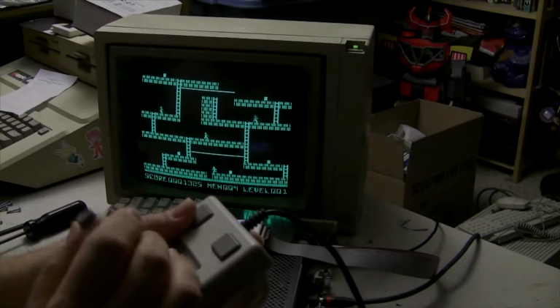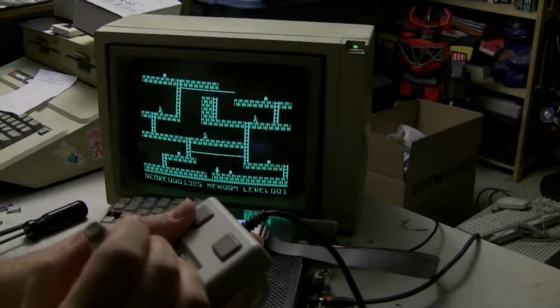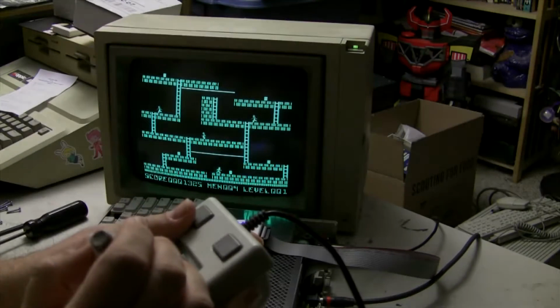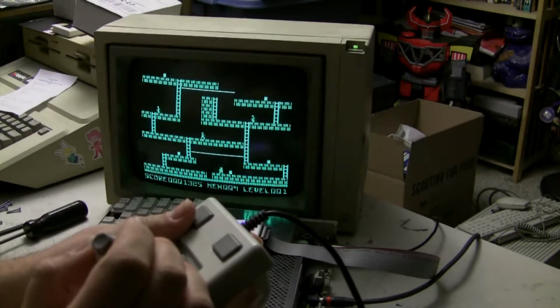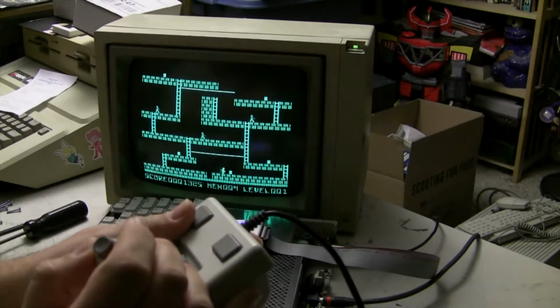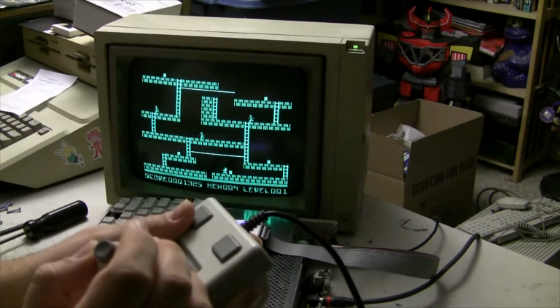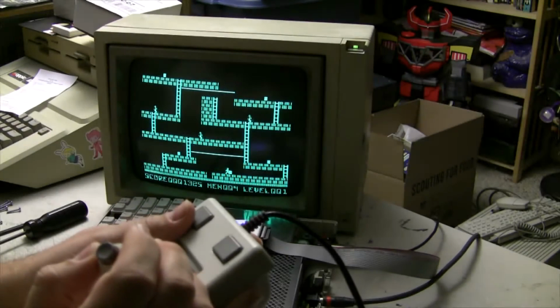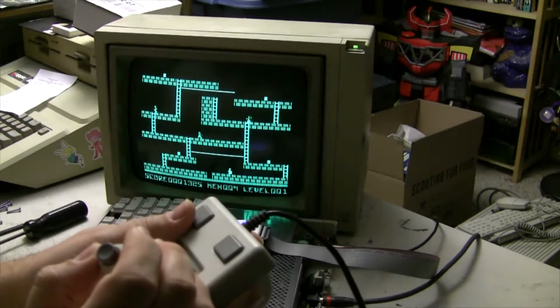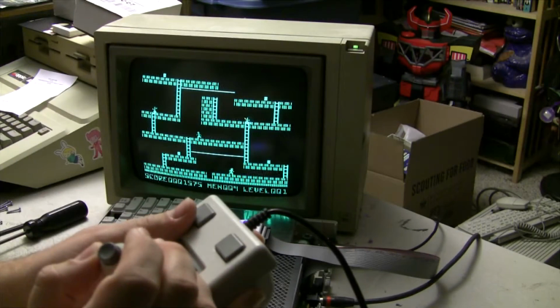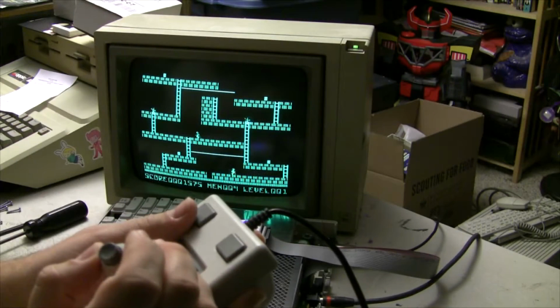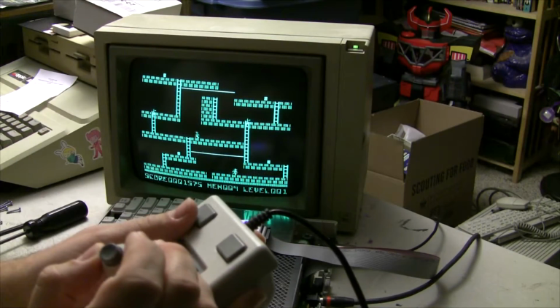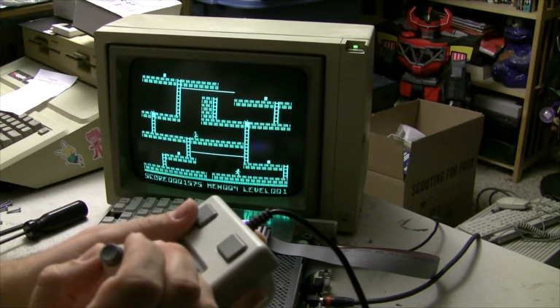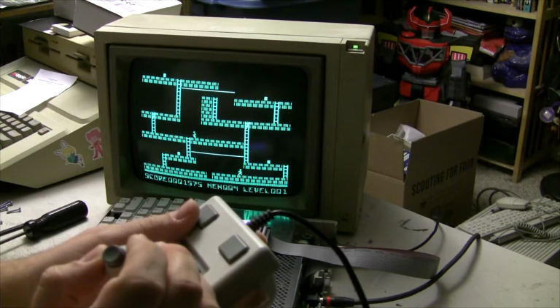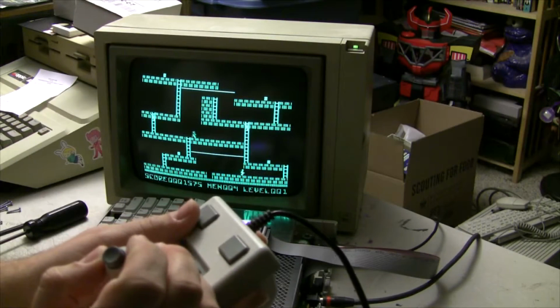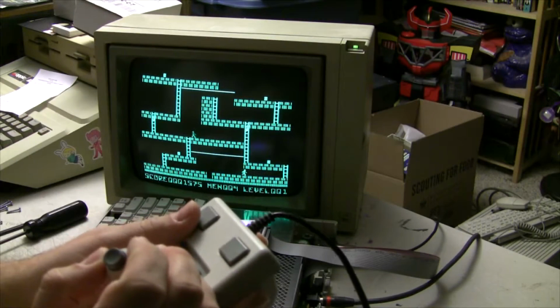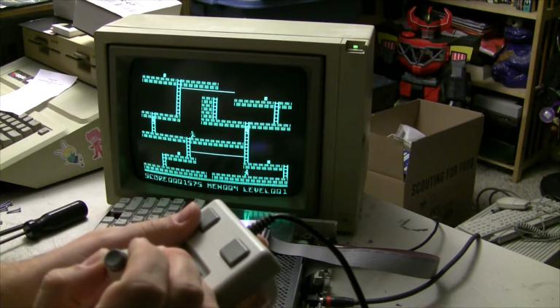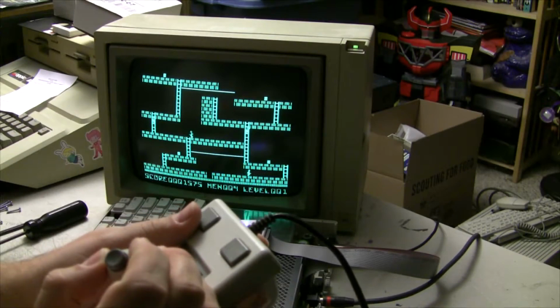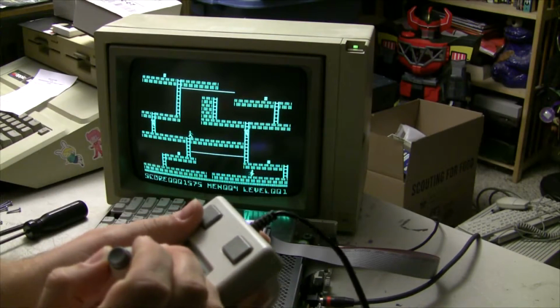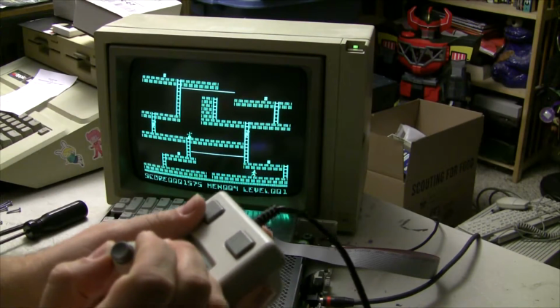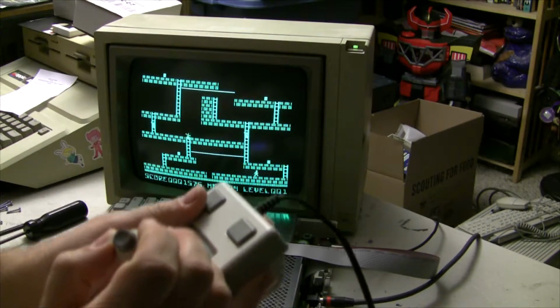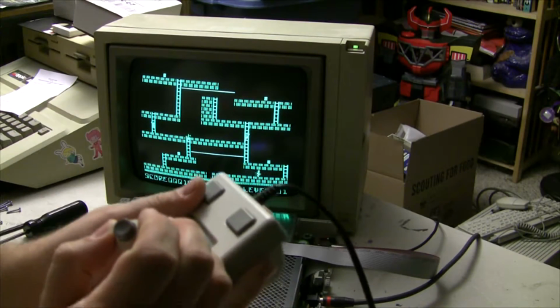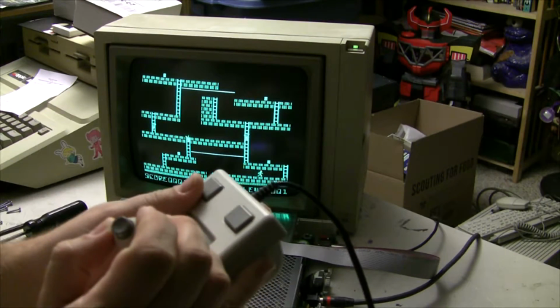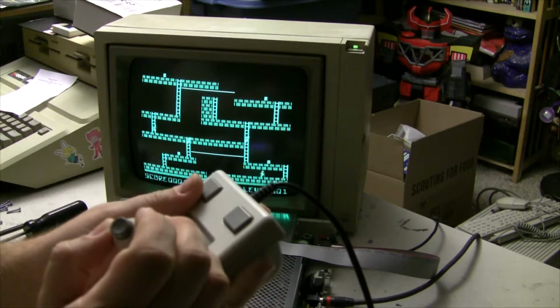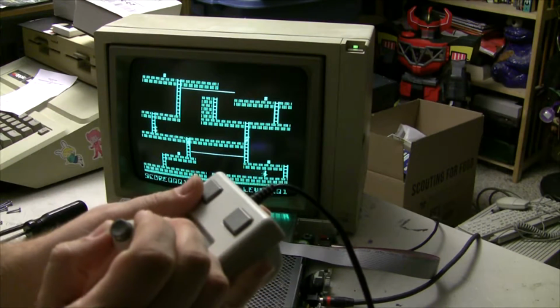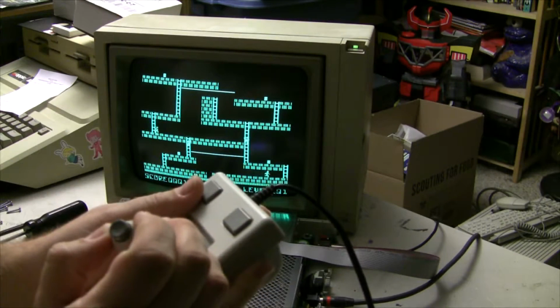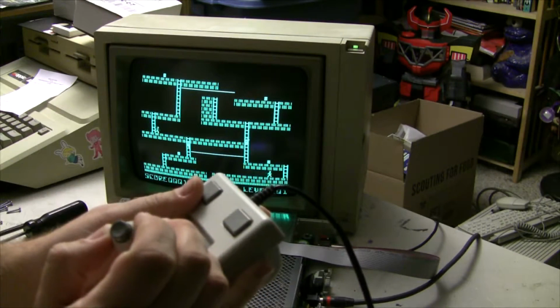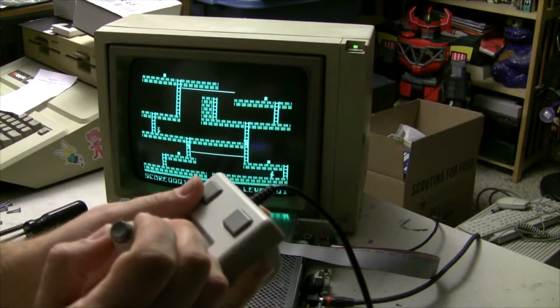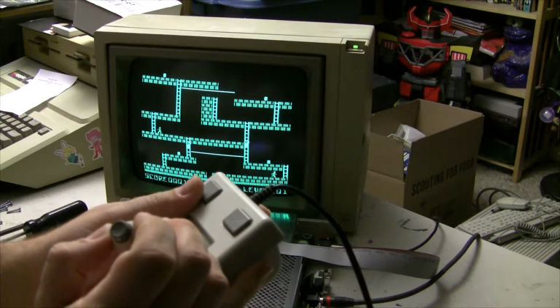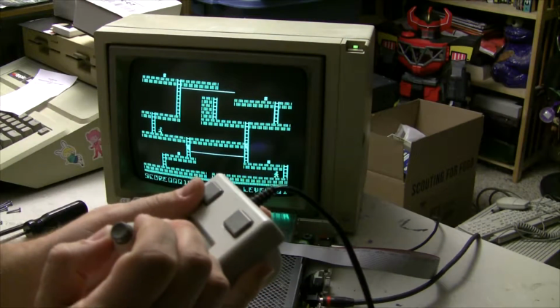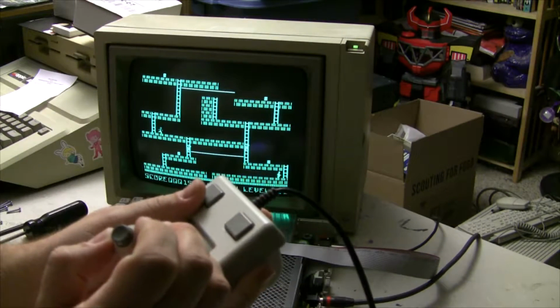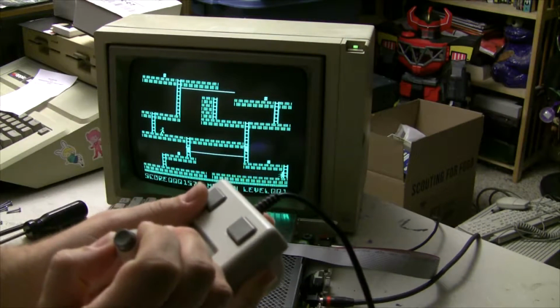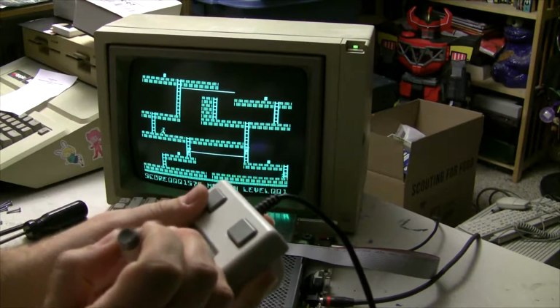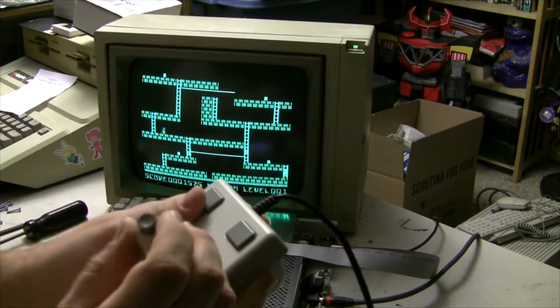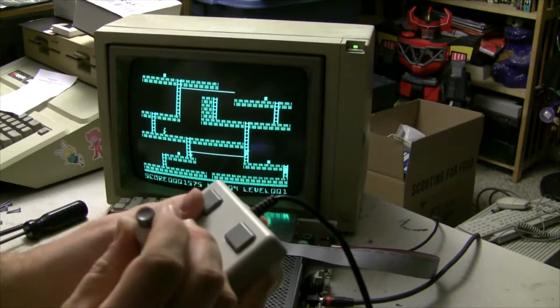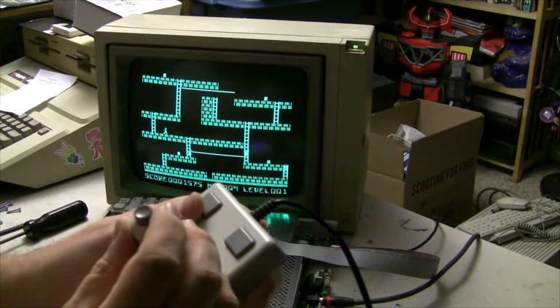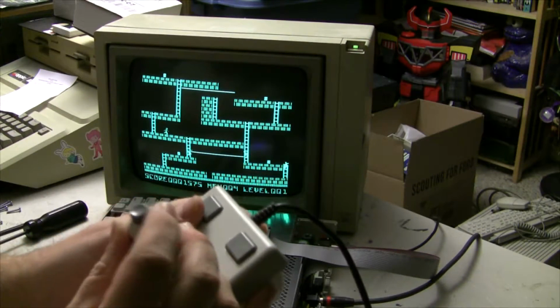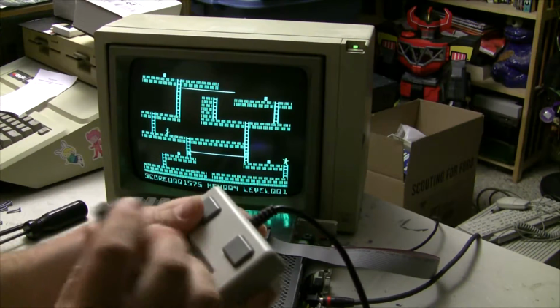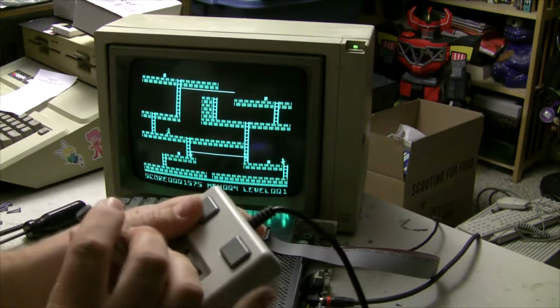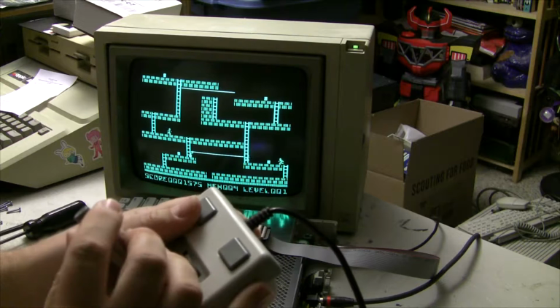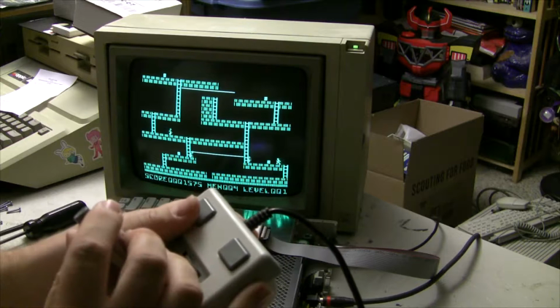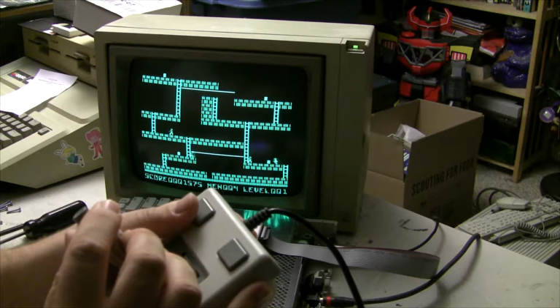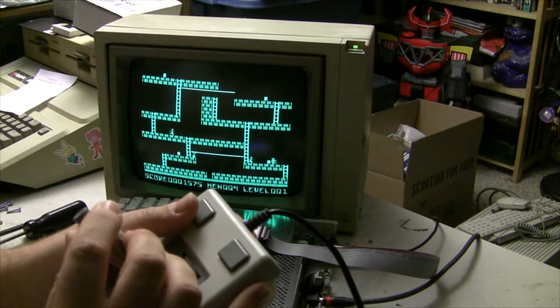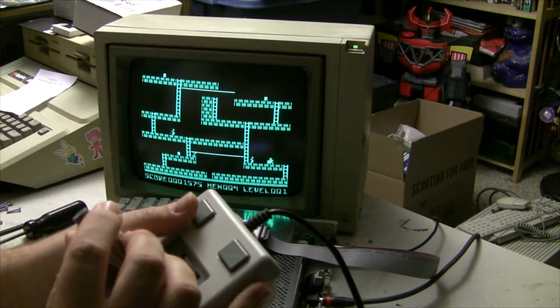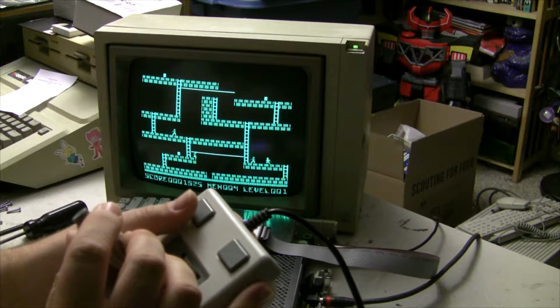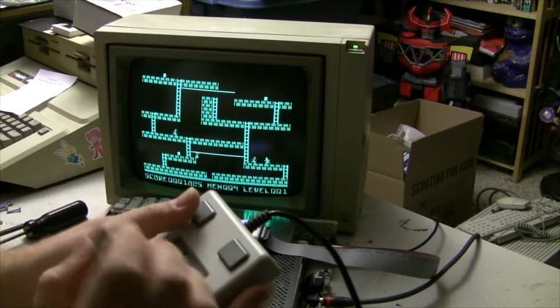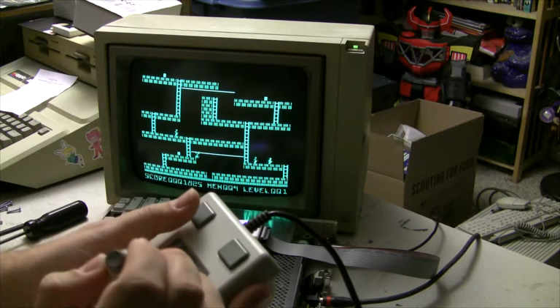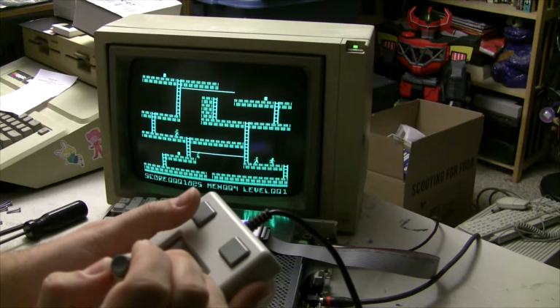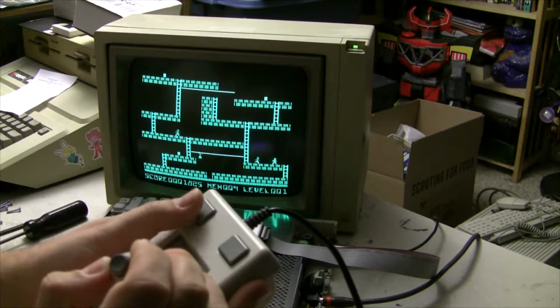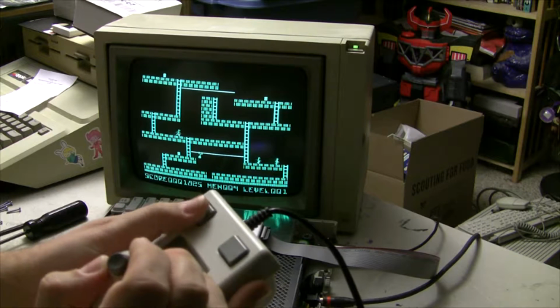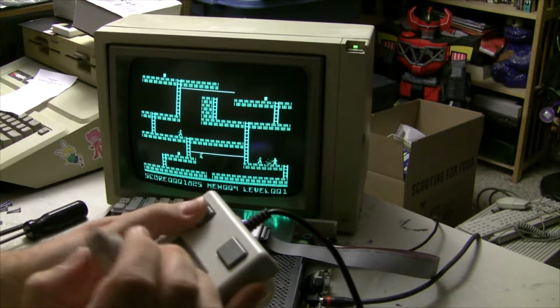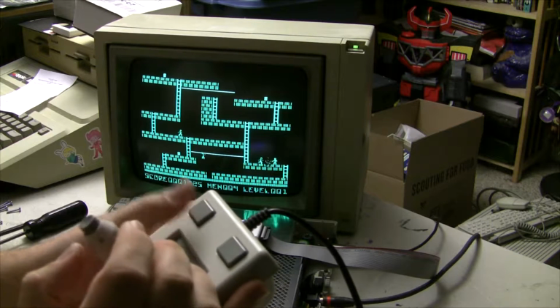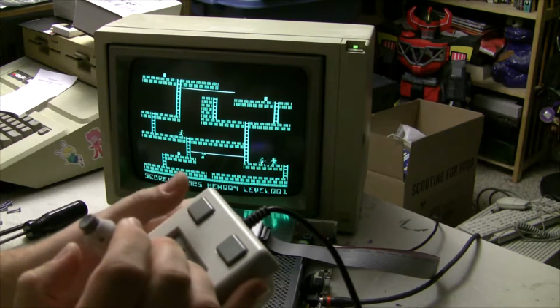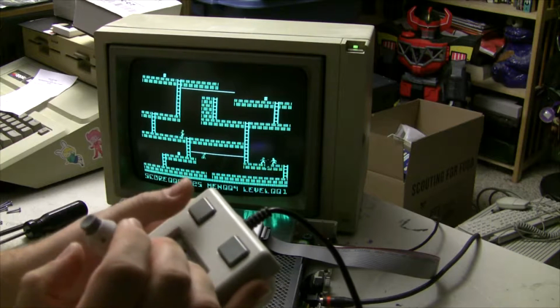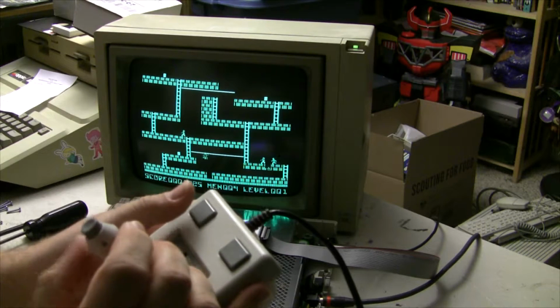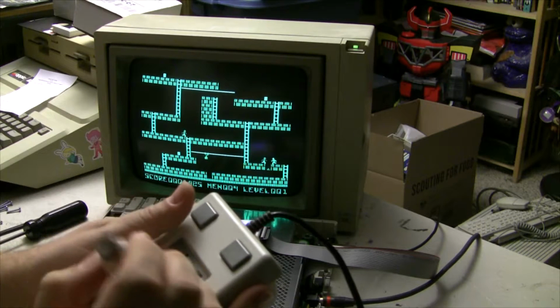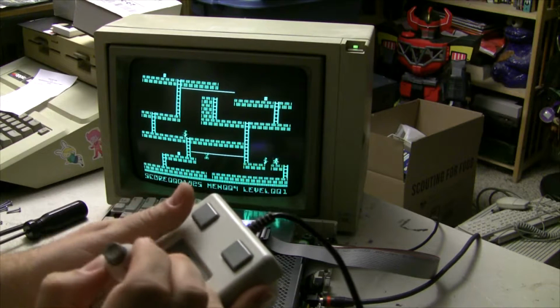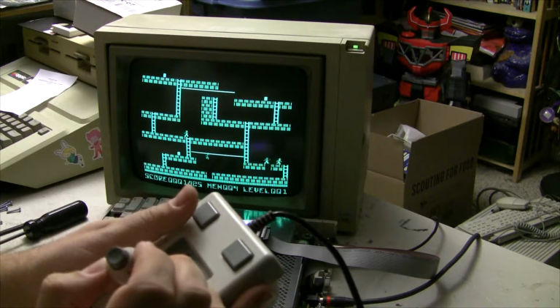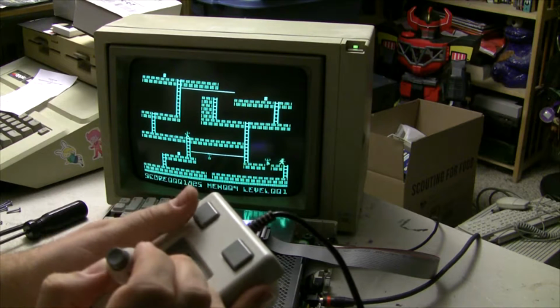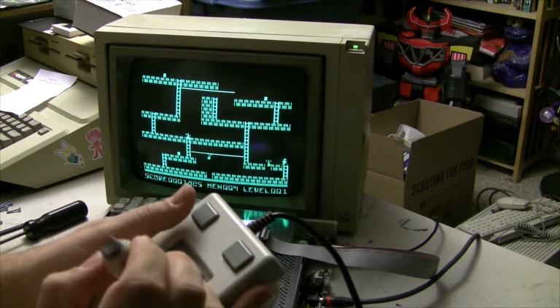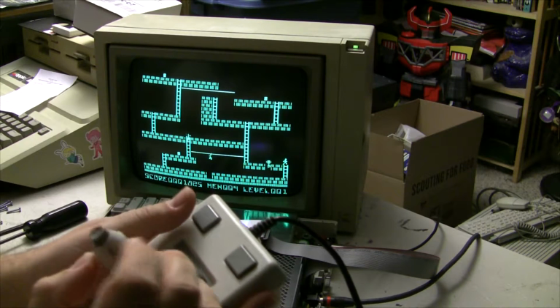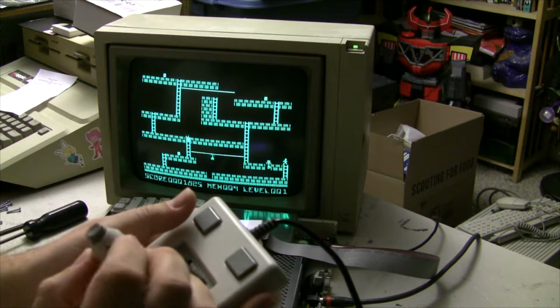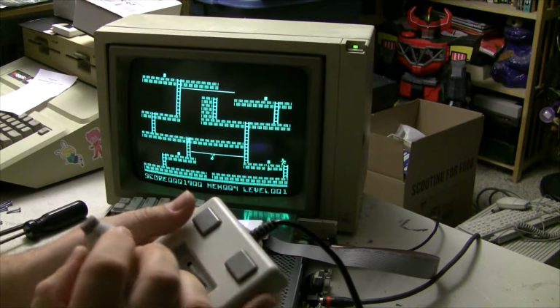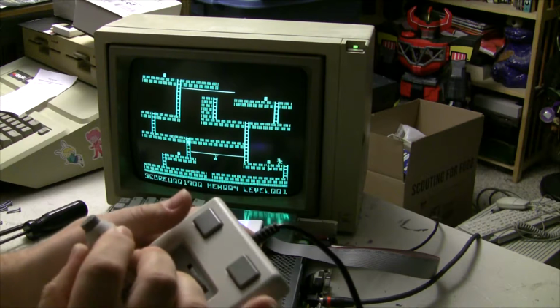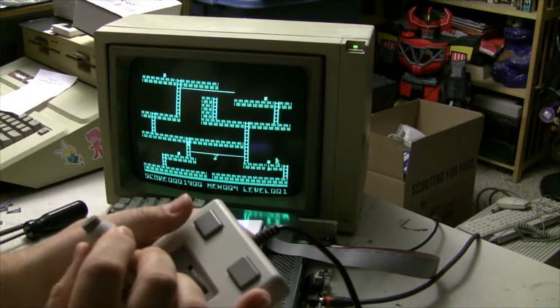I'll tell you what, there is nothing better than gaming with a joystick on an Apple II machine.